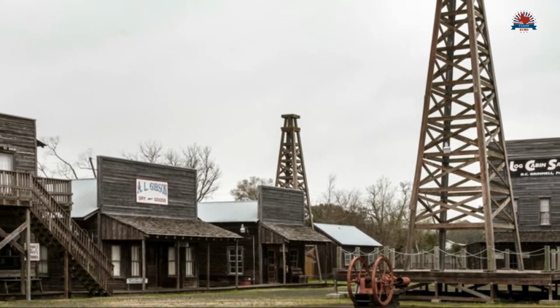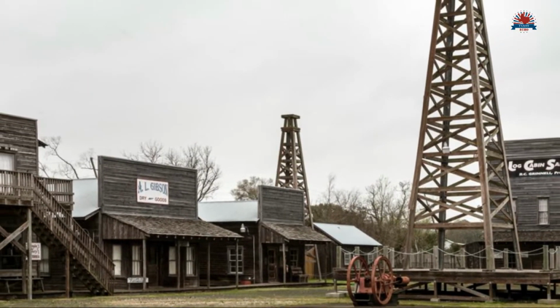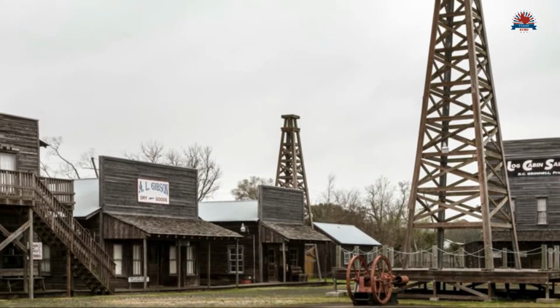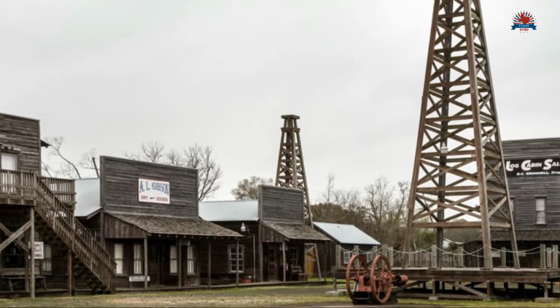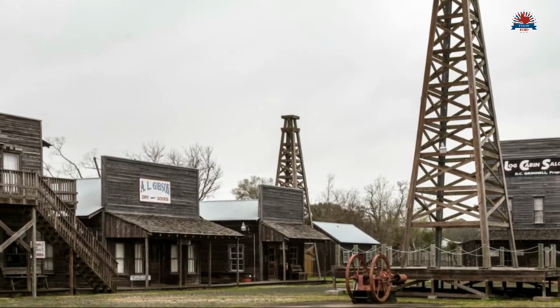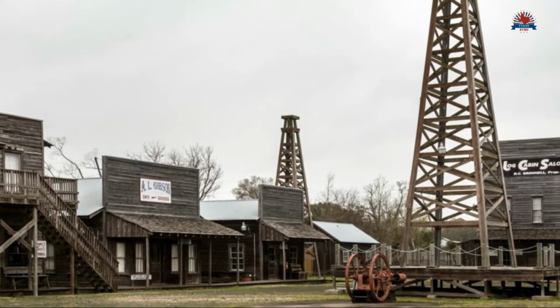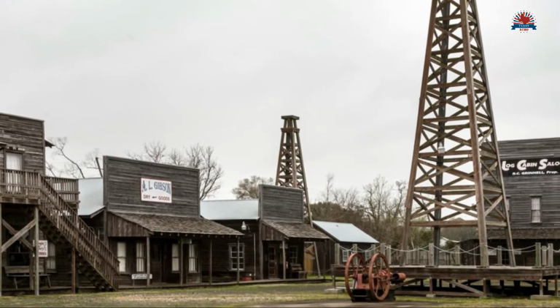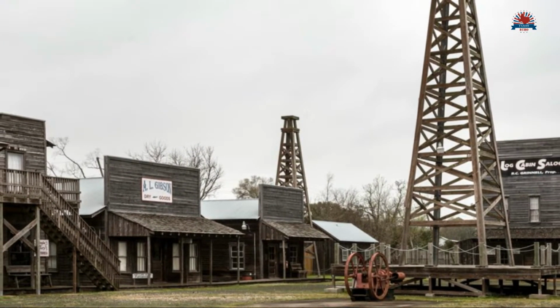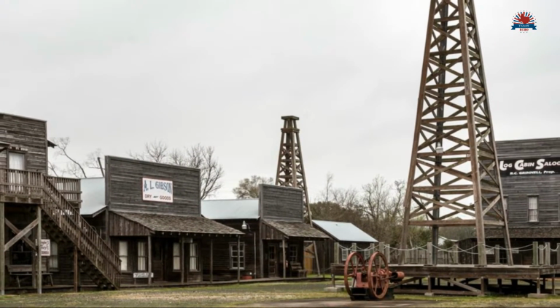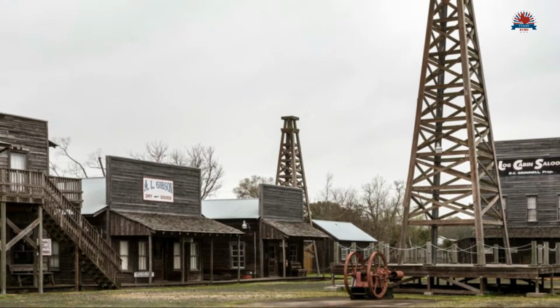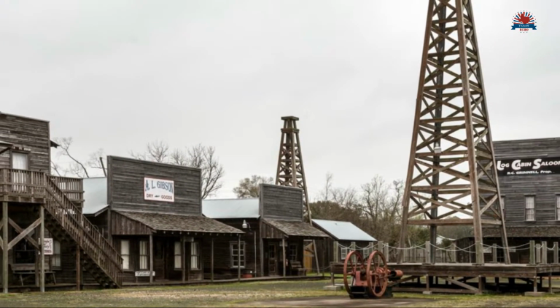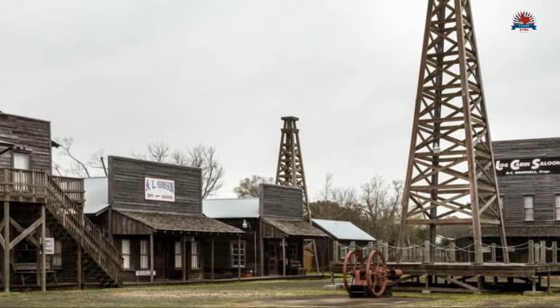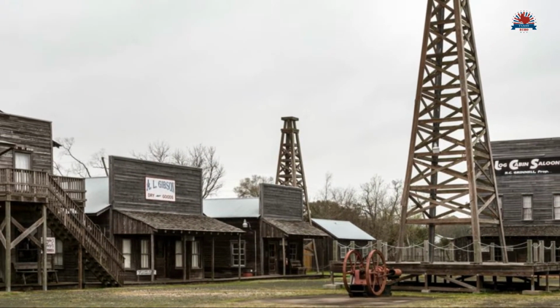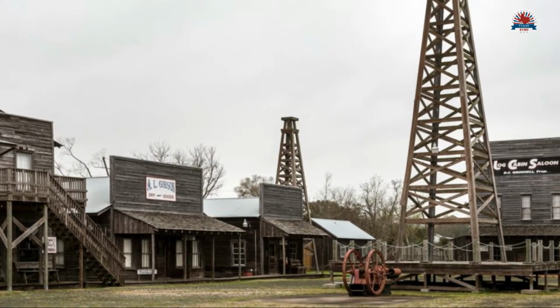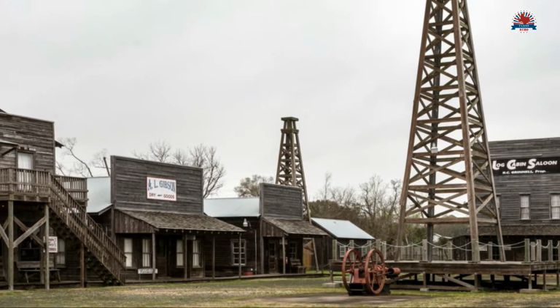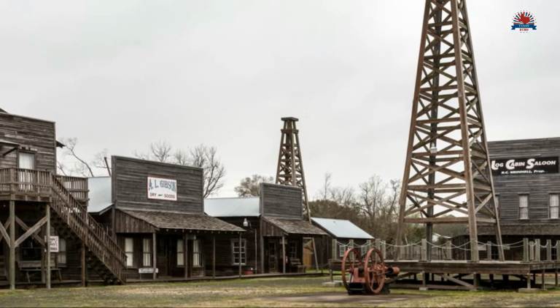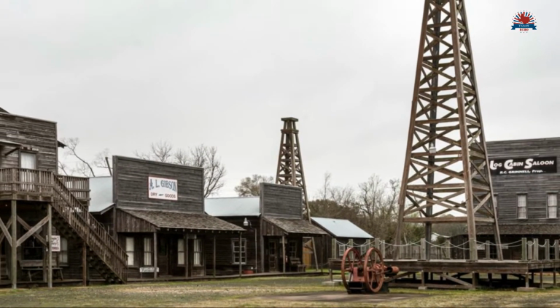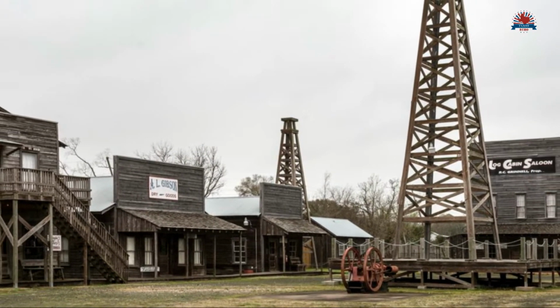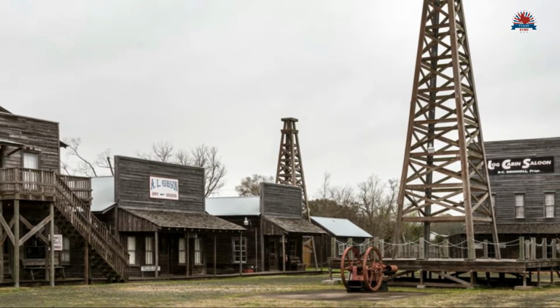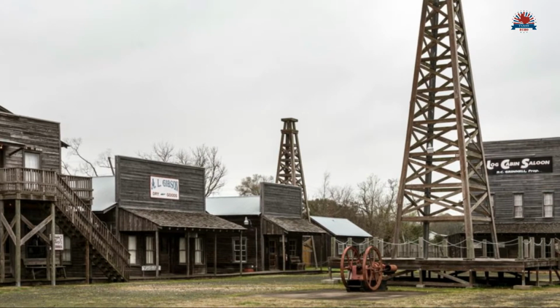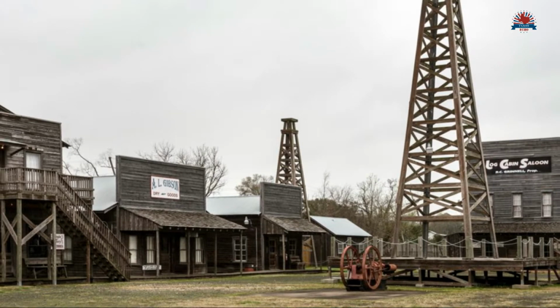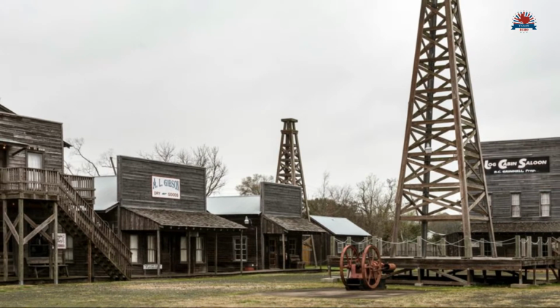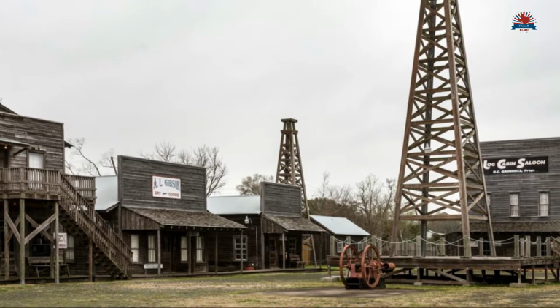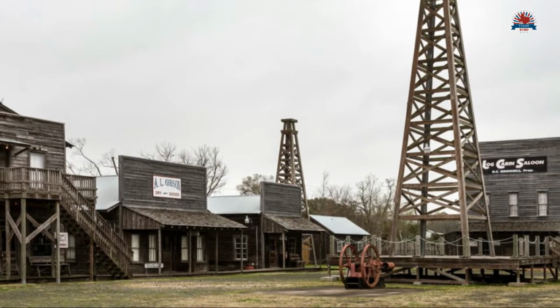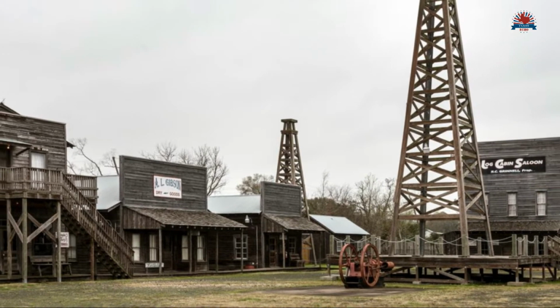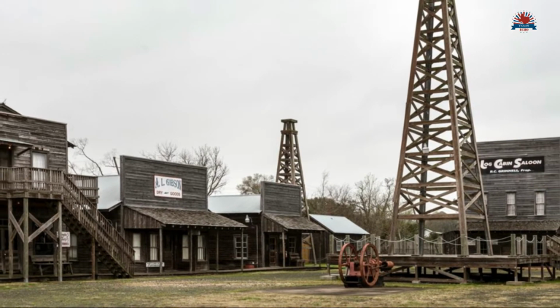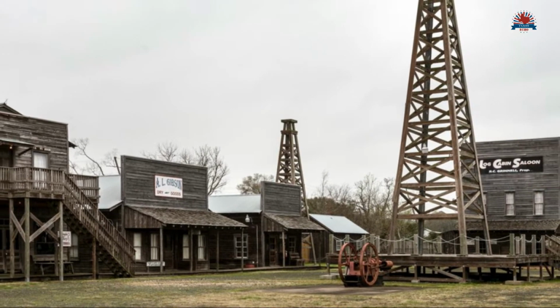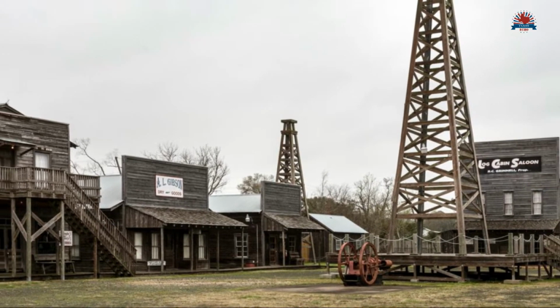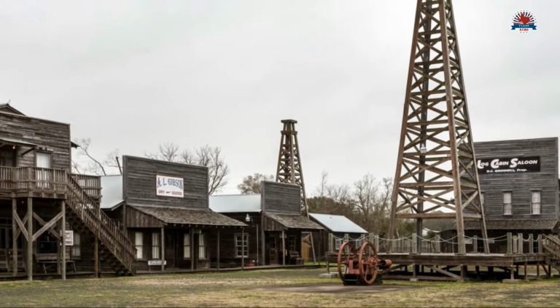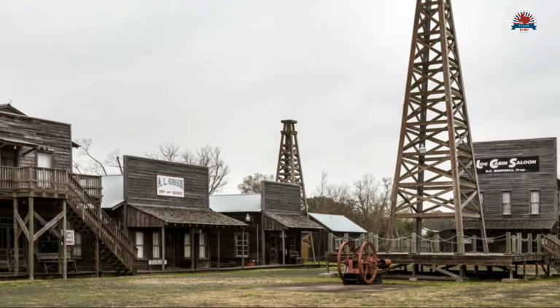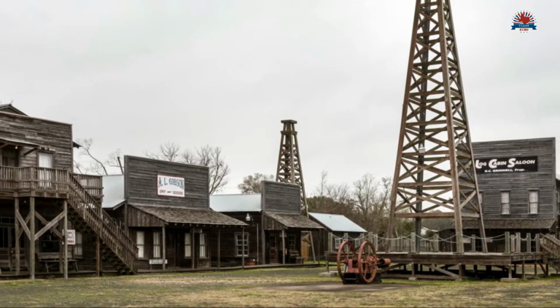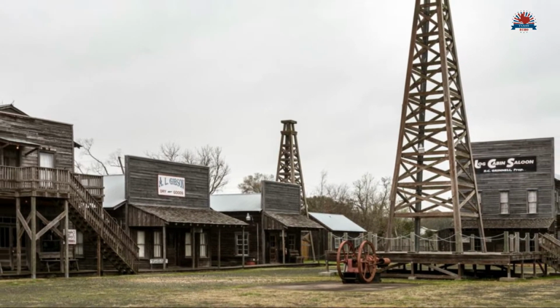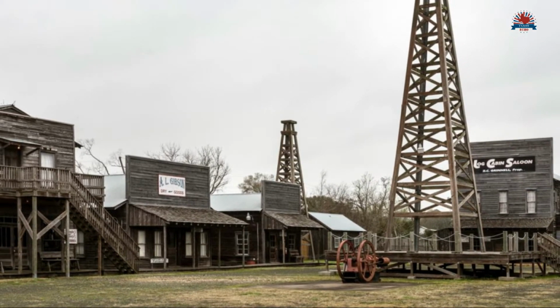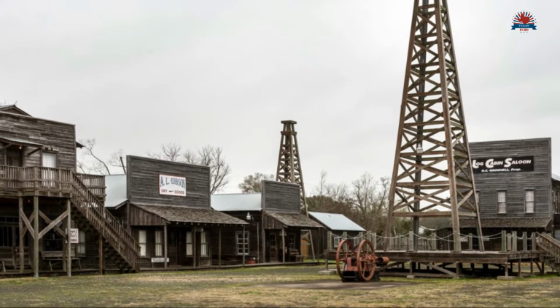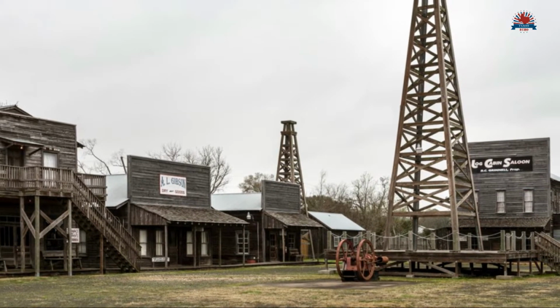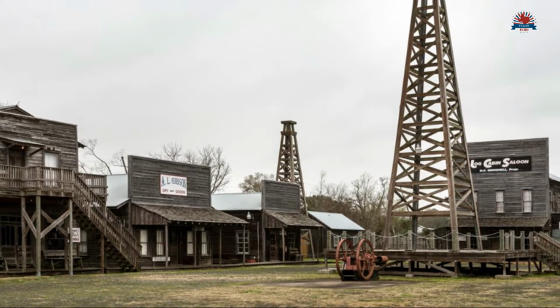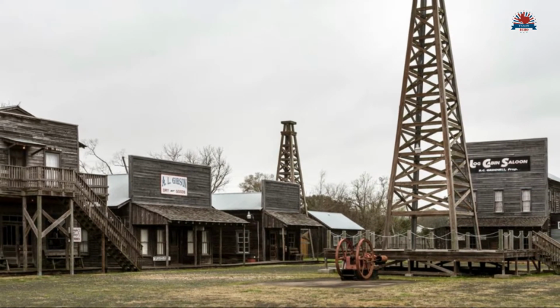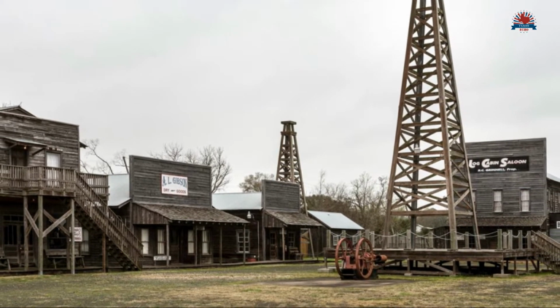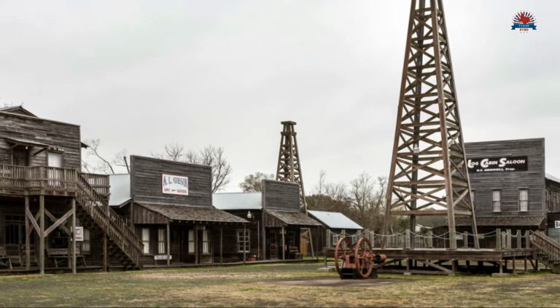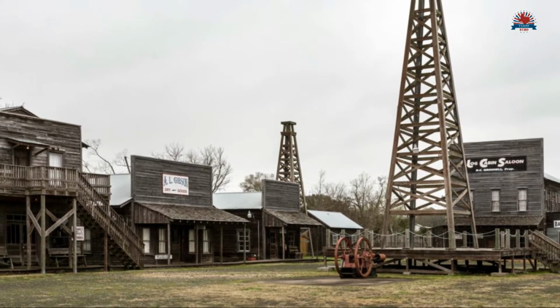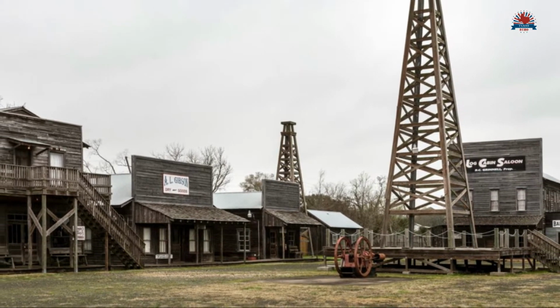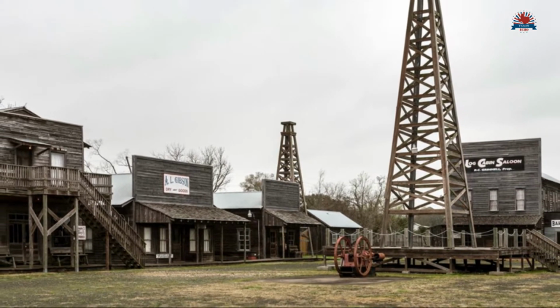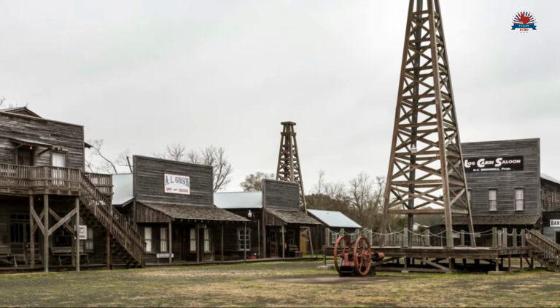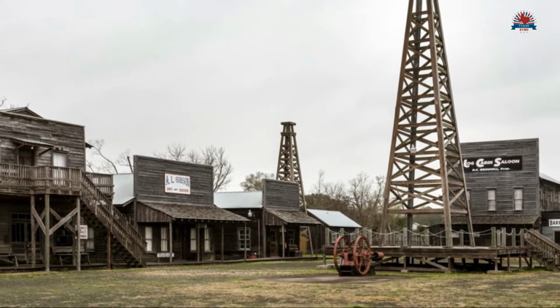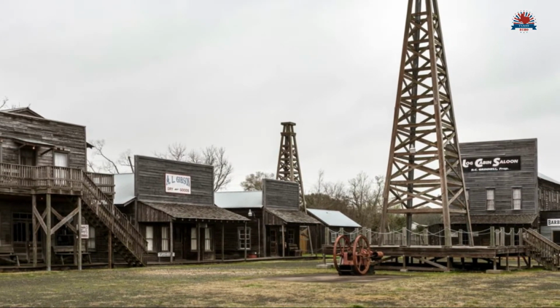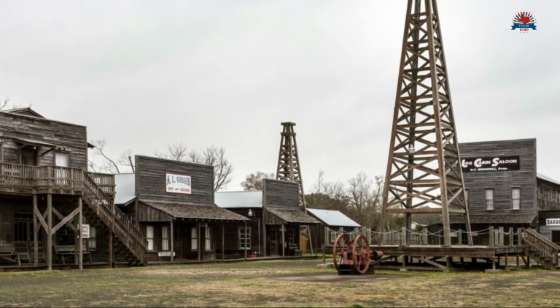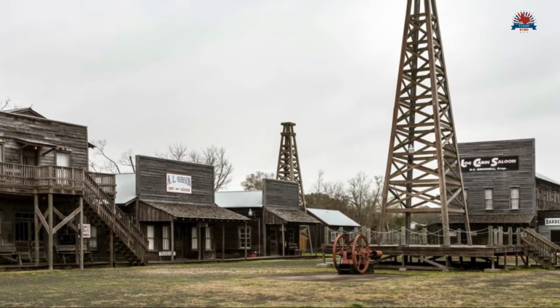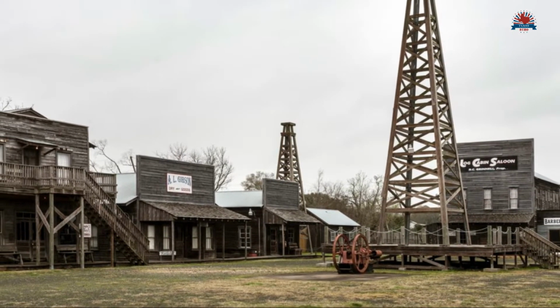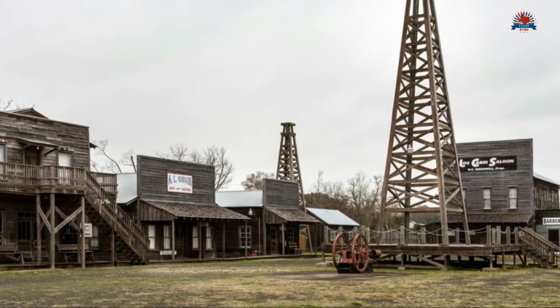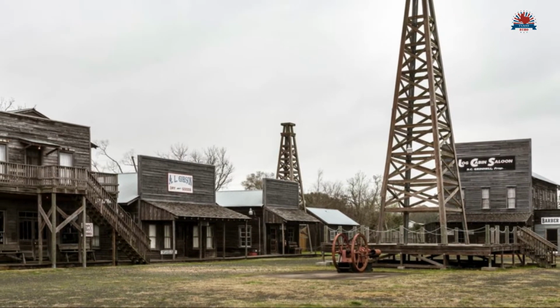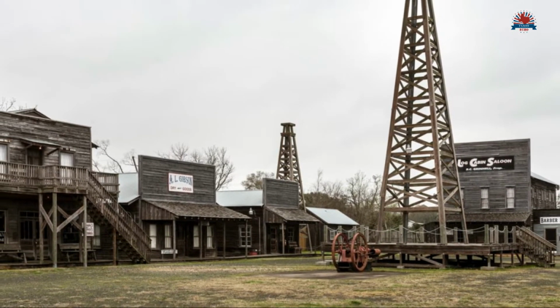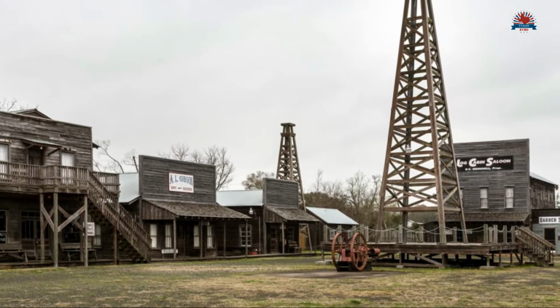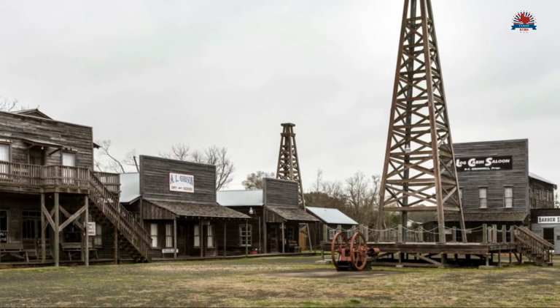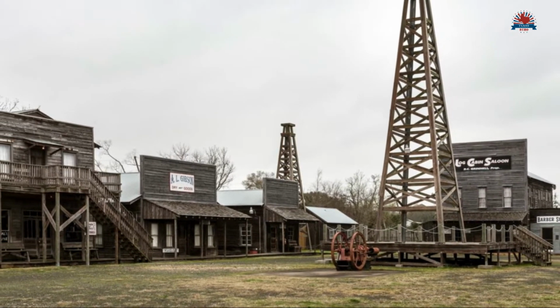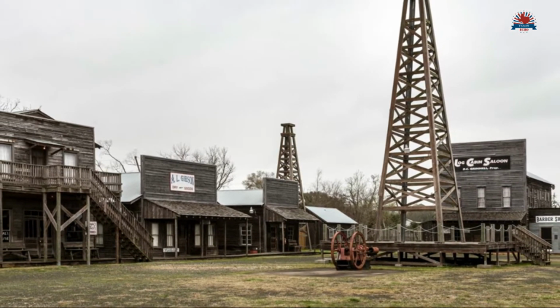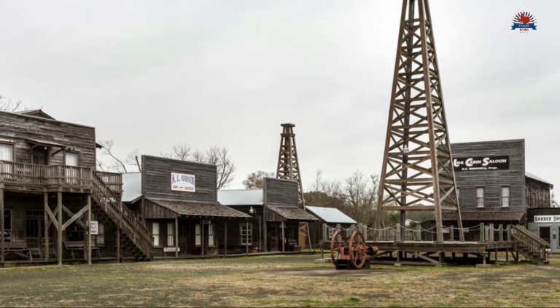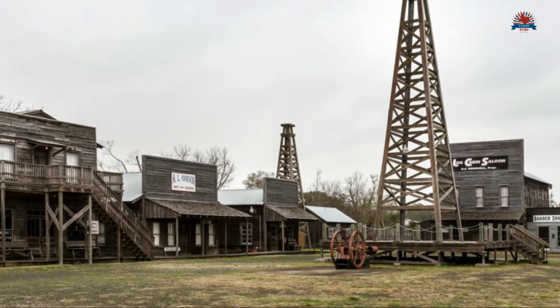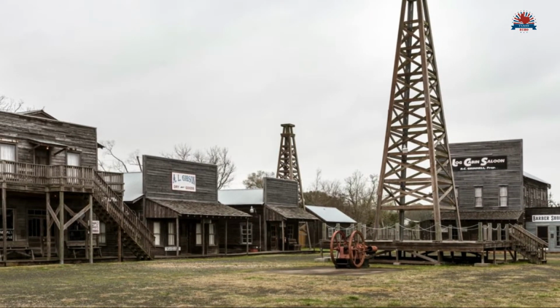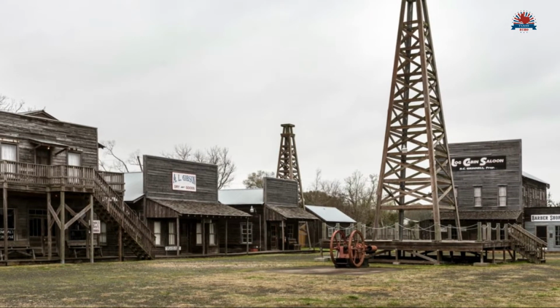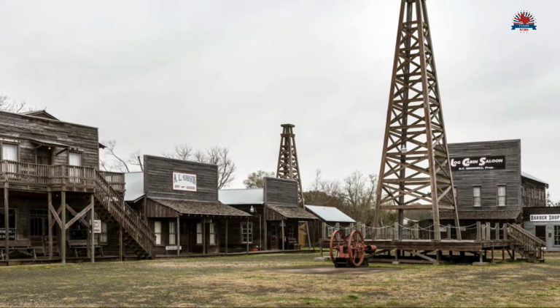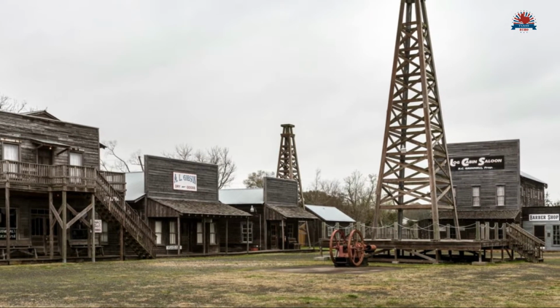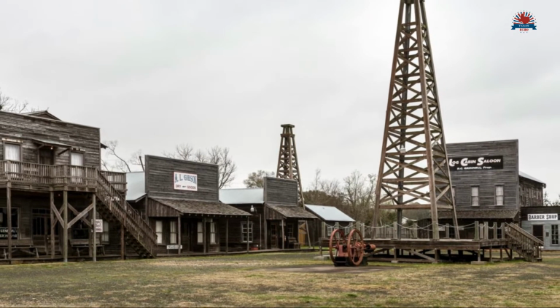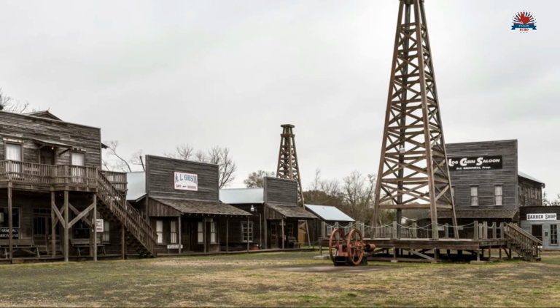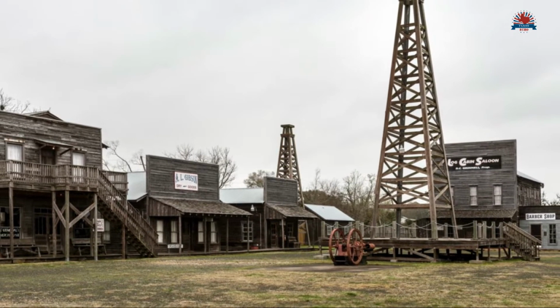Well known for the Spindletop Gladys City Boomtown Museum, a recreated town showing life in the early 1900s.